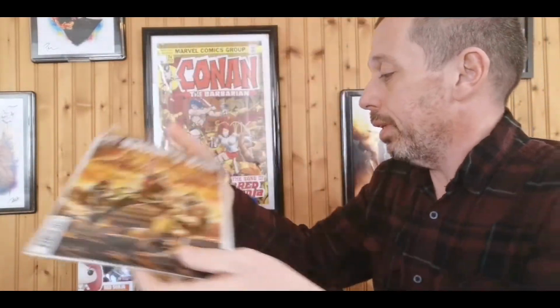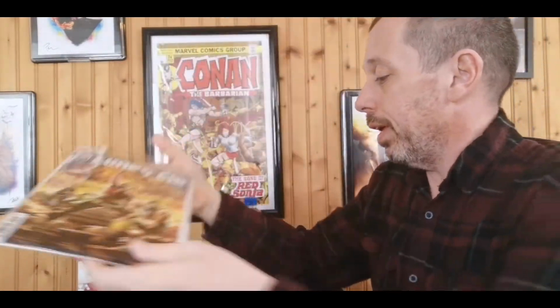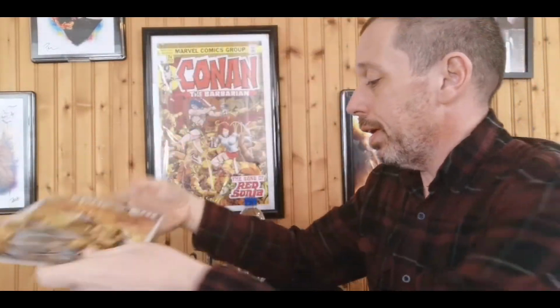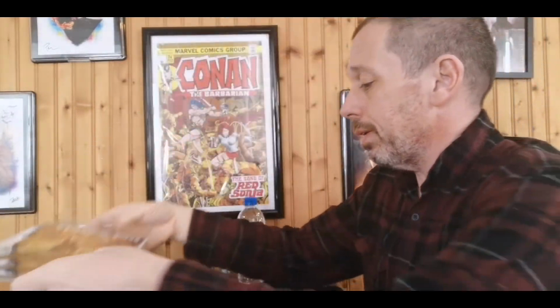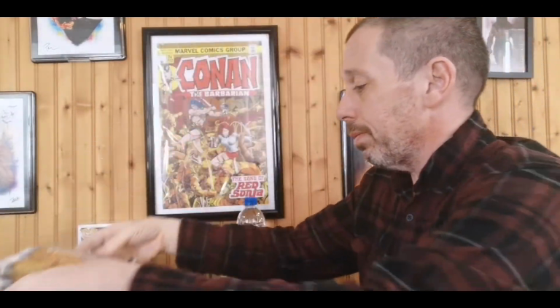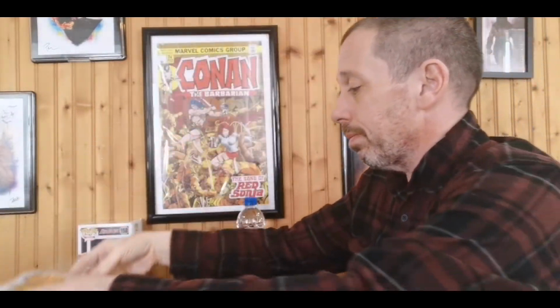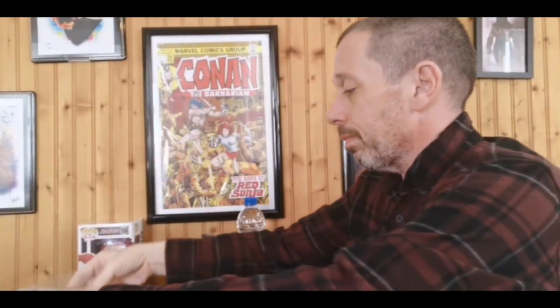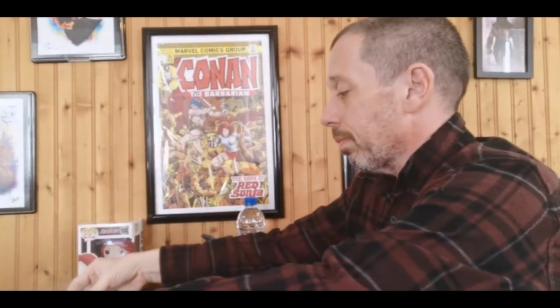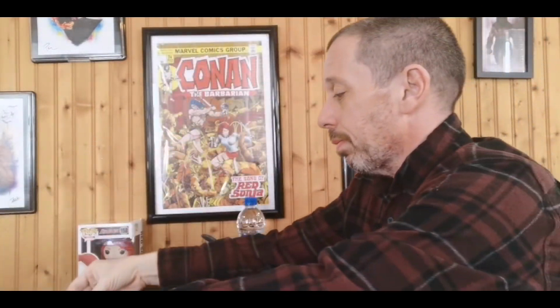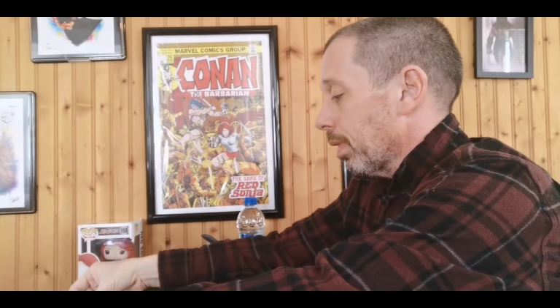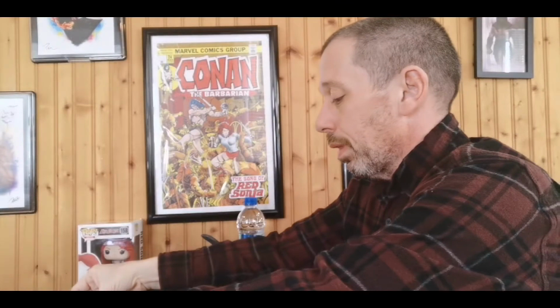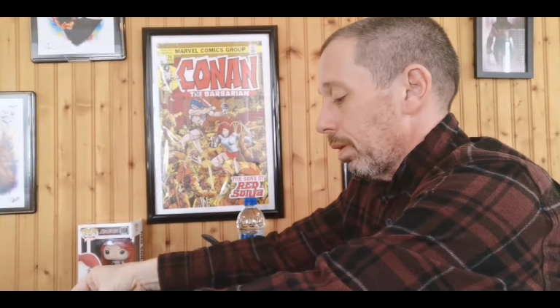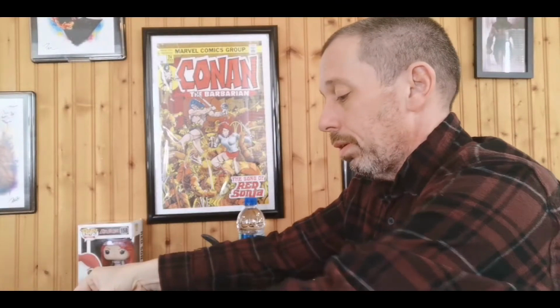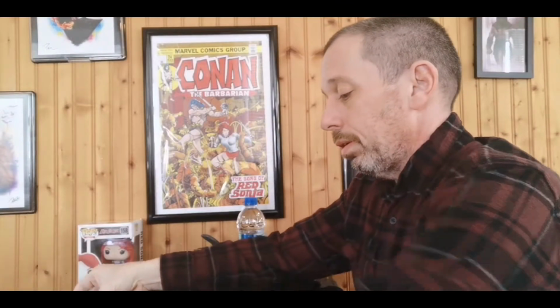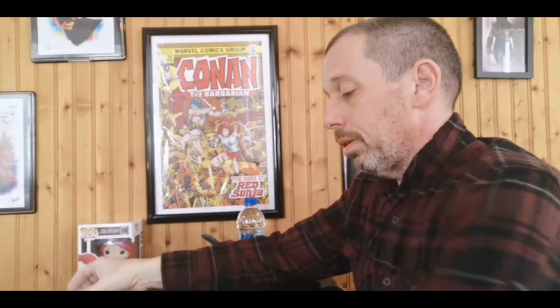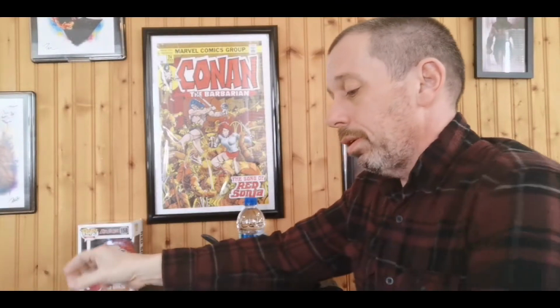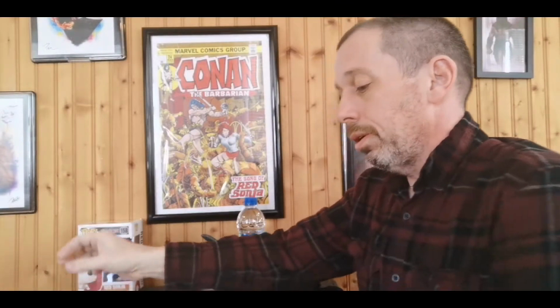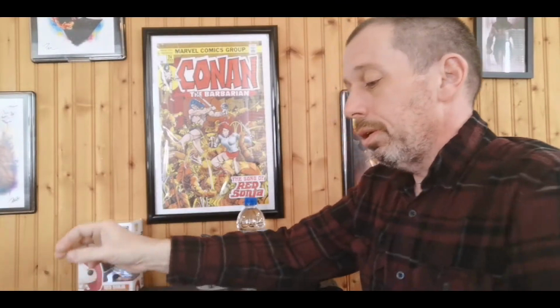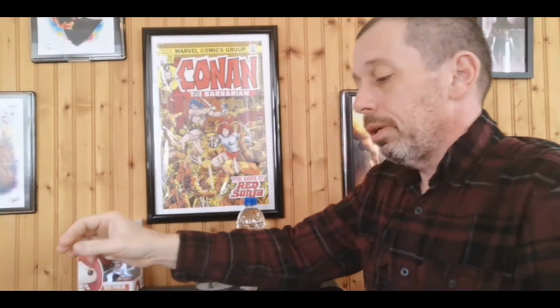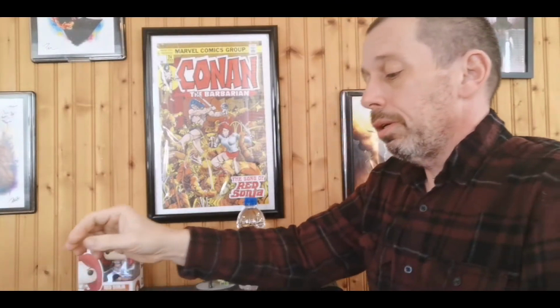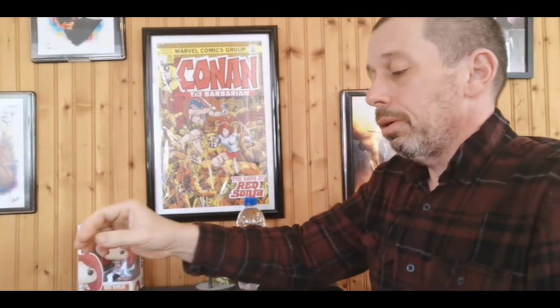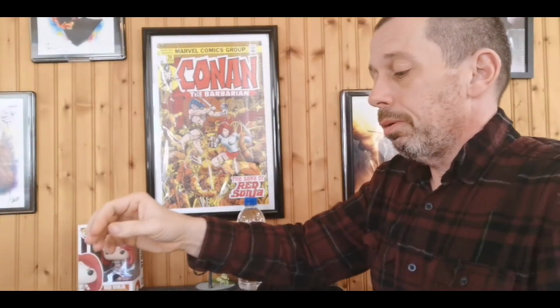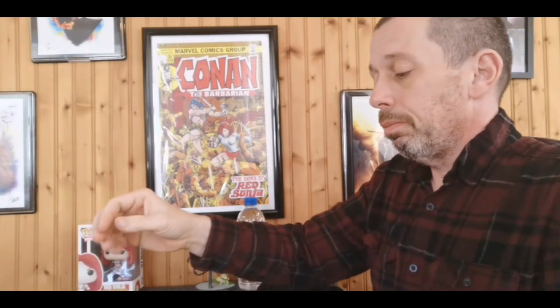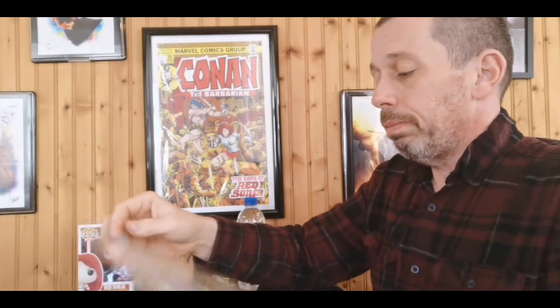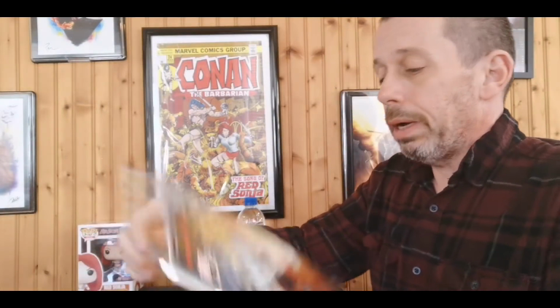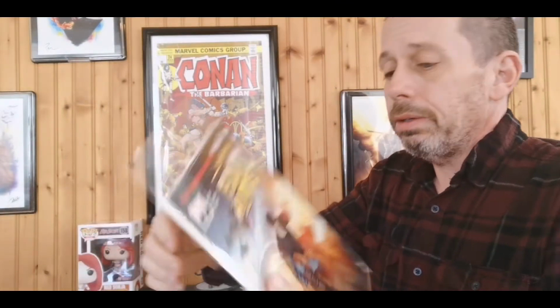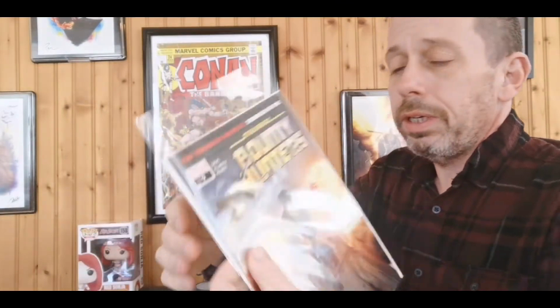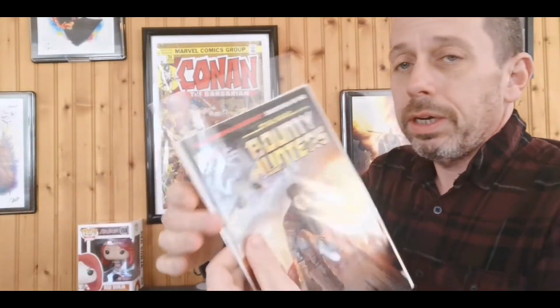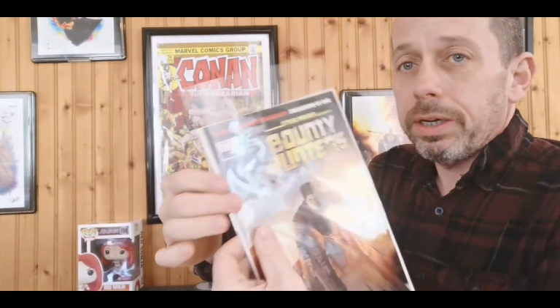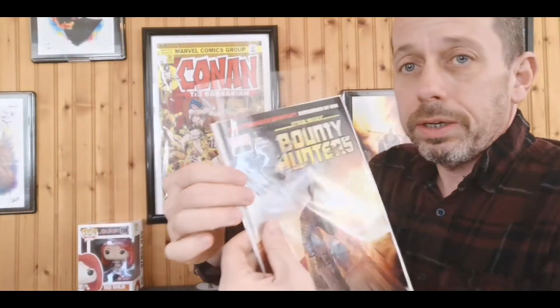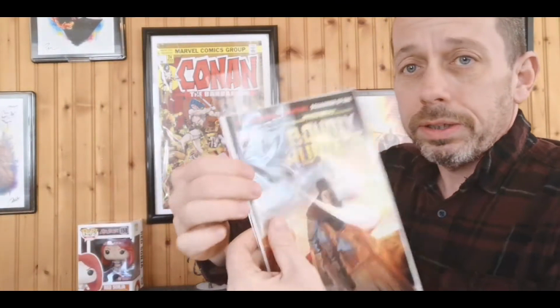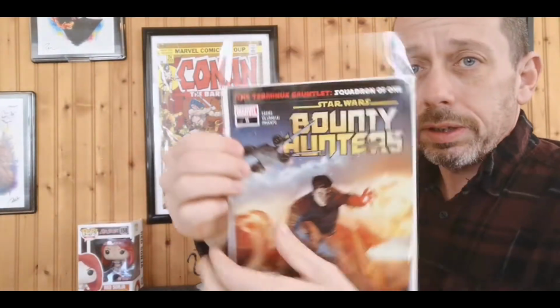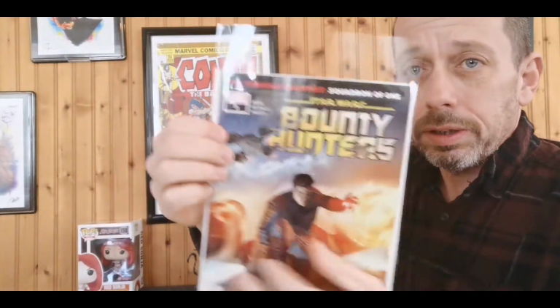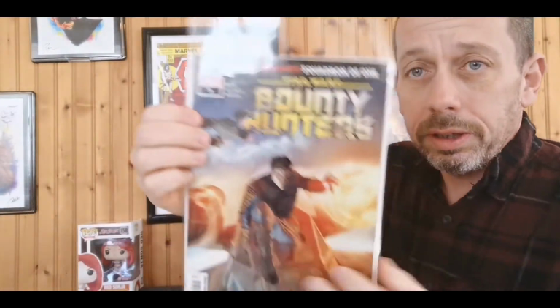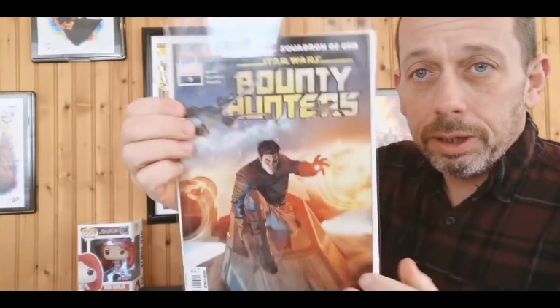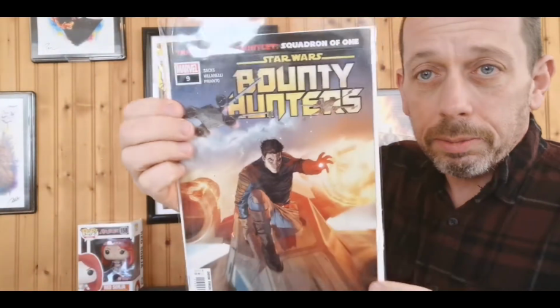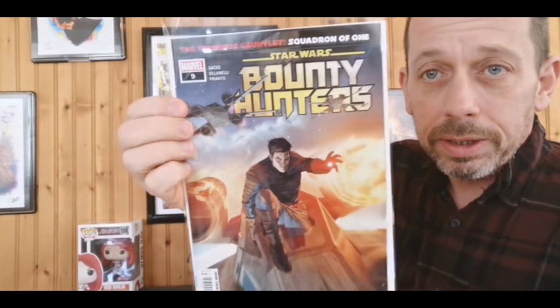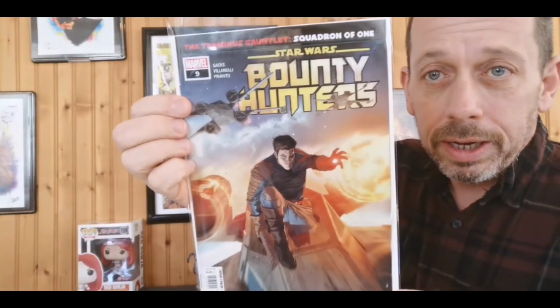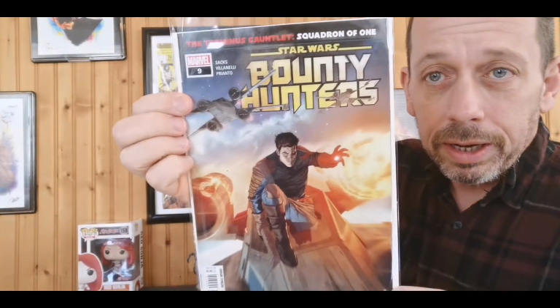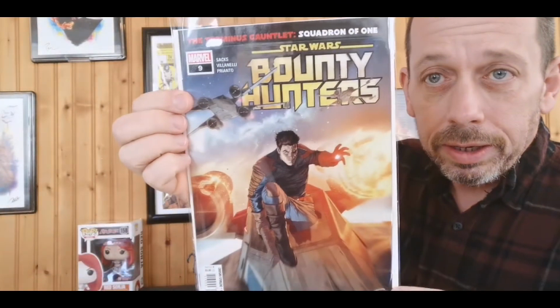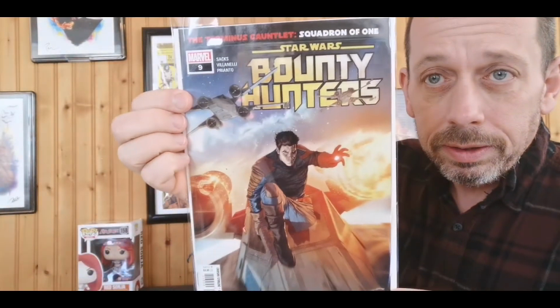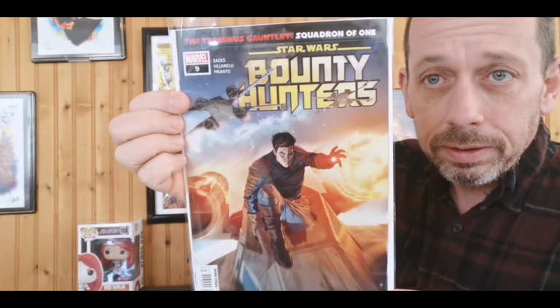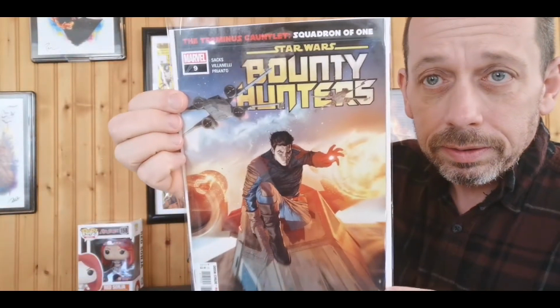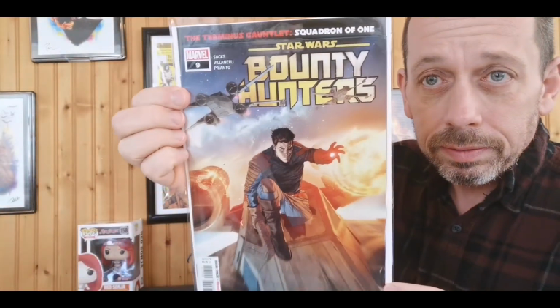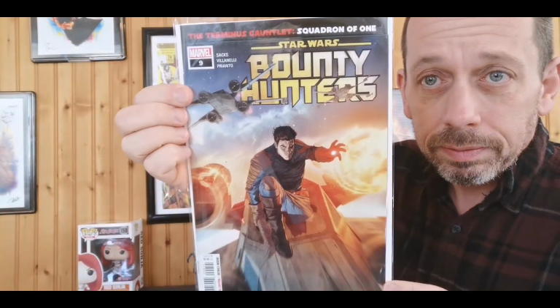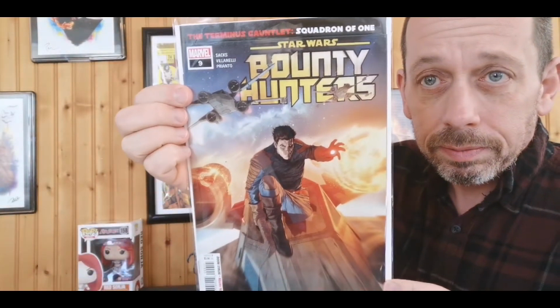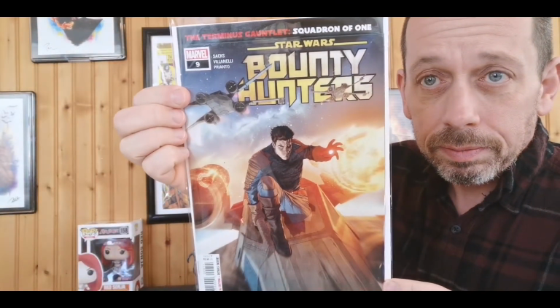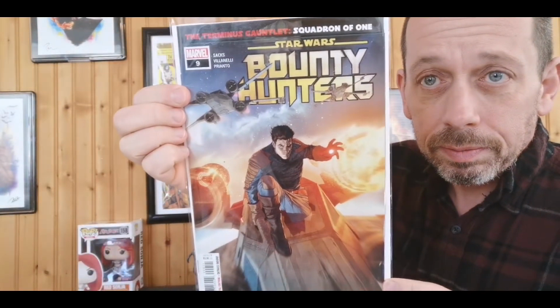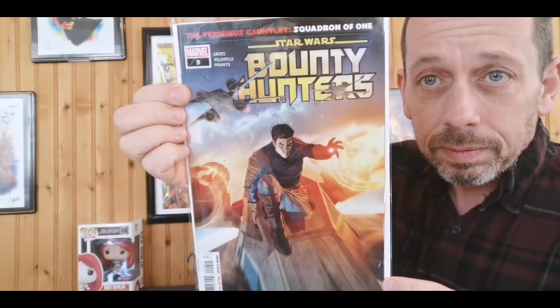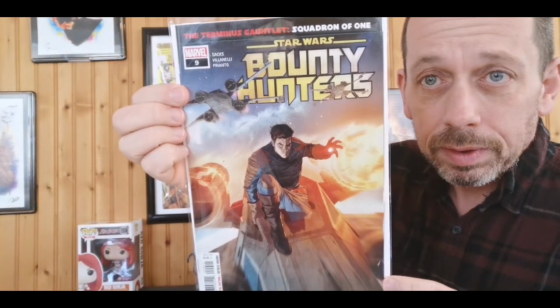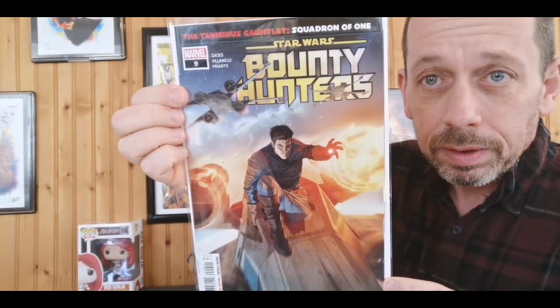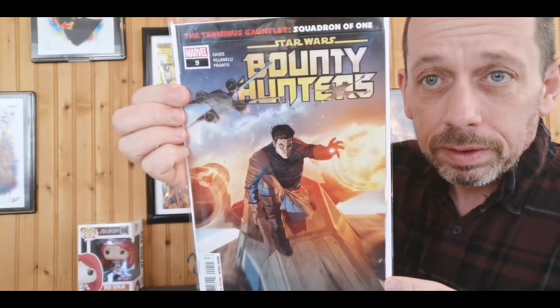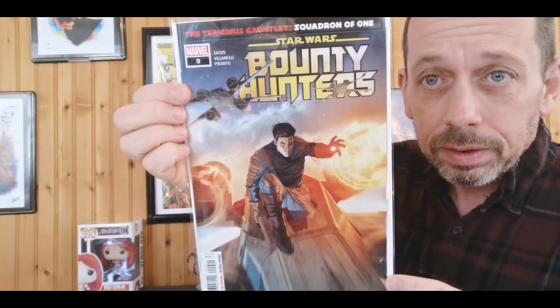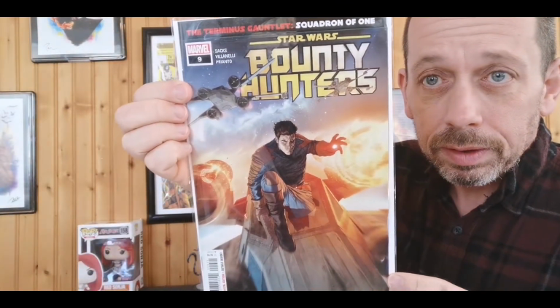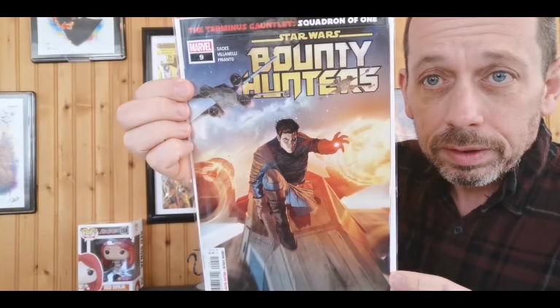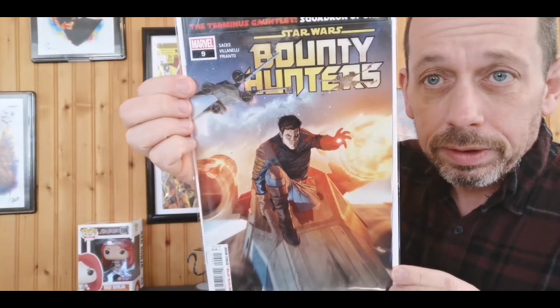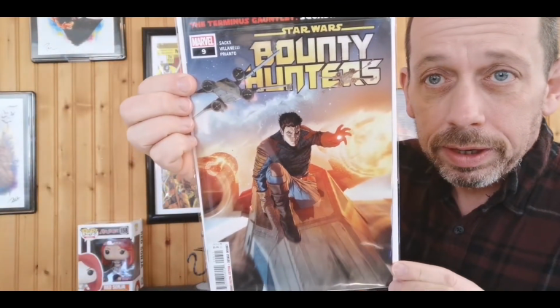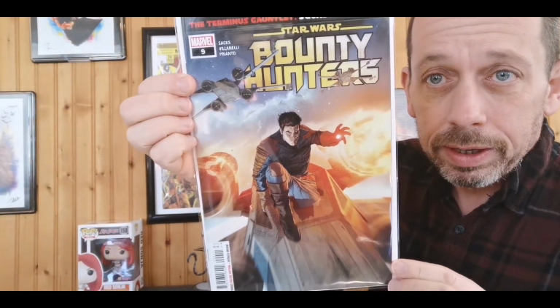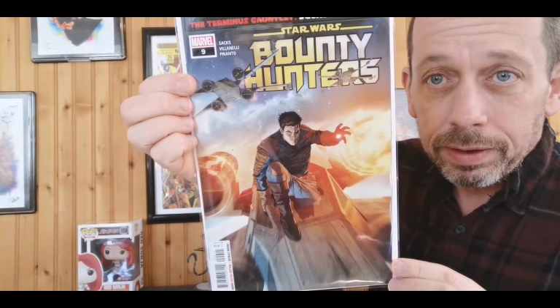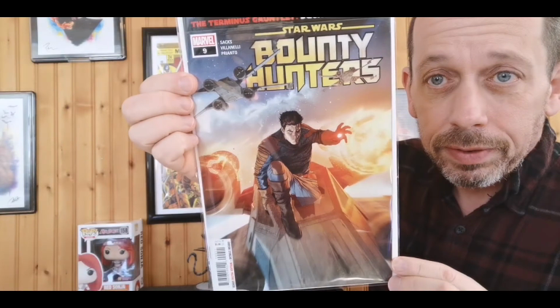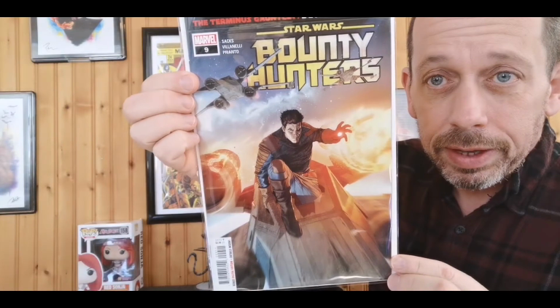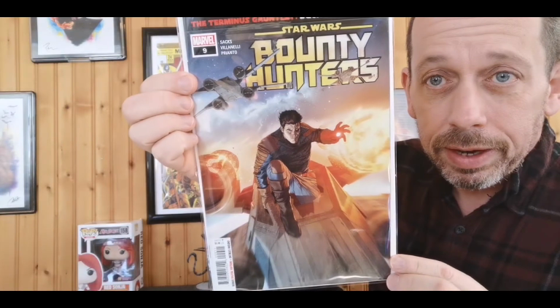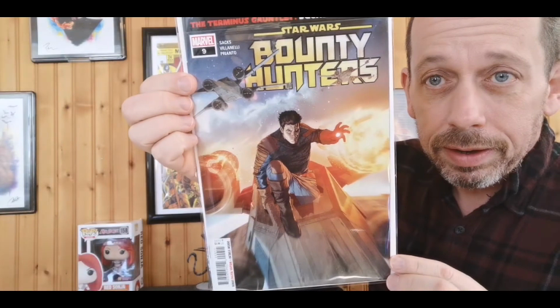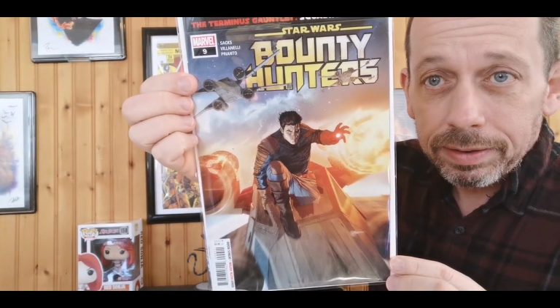Shang-Chi number five concludes this series, so I gotta read that. Bounty Hunters number nine — great cover there.